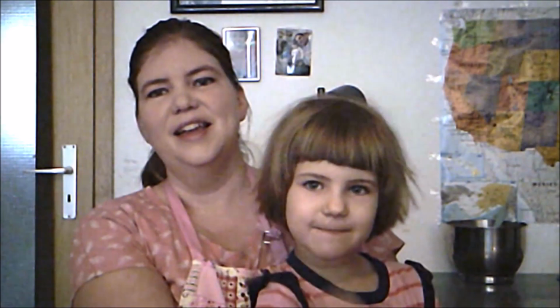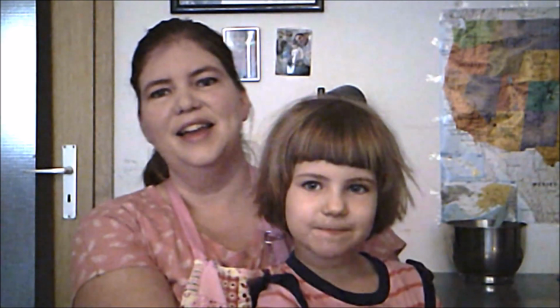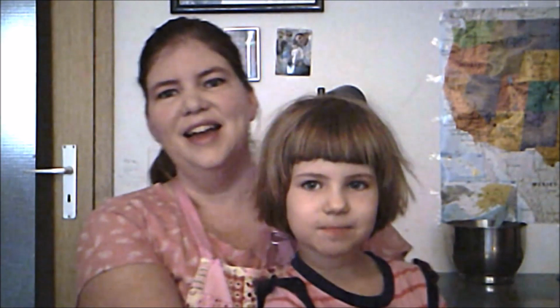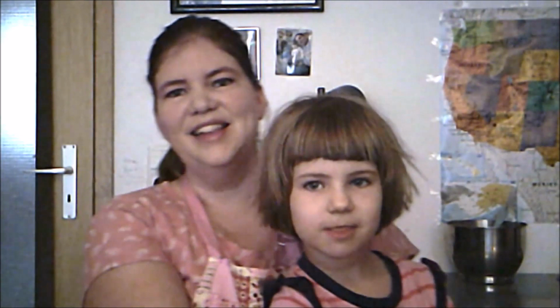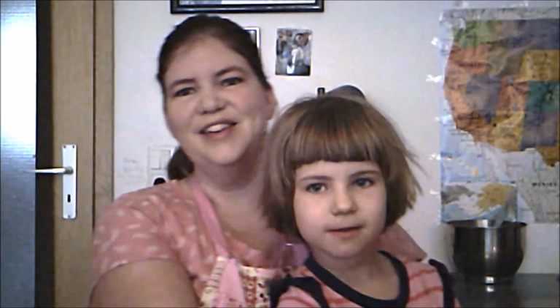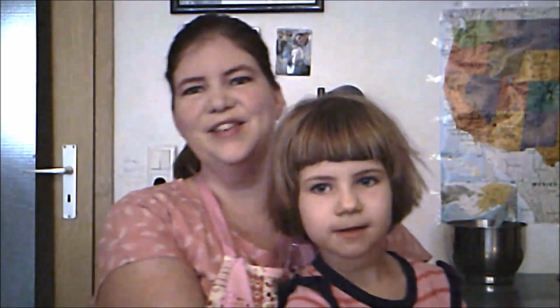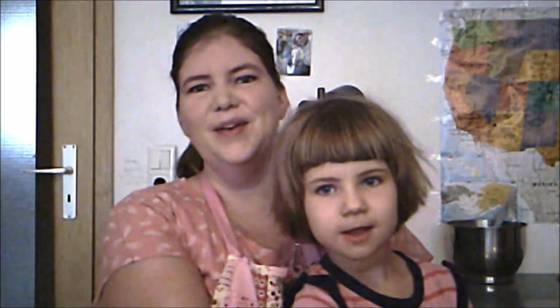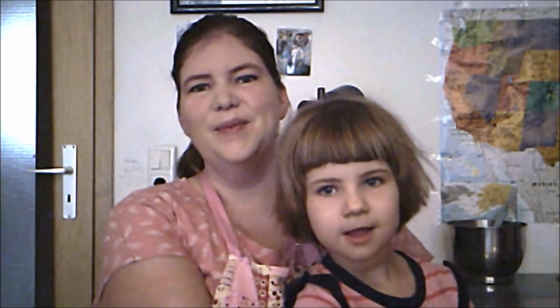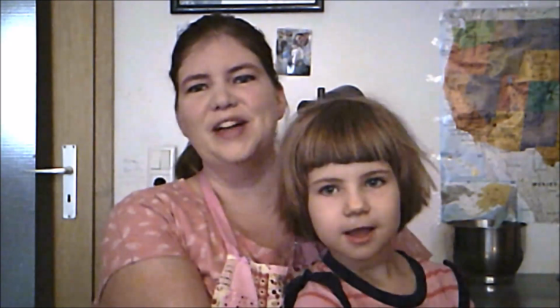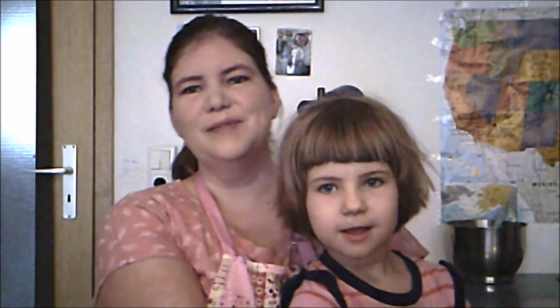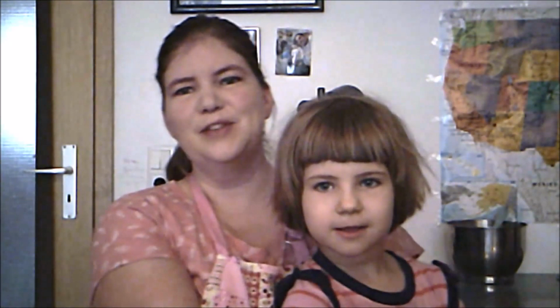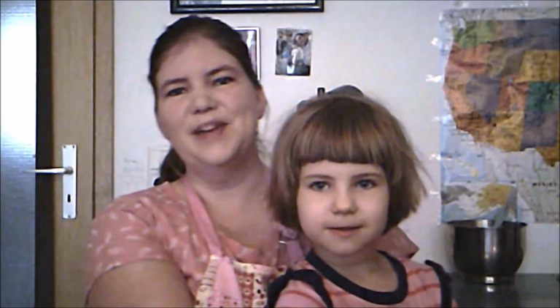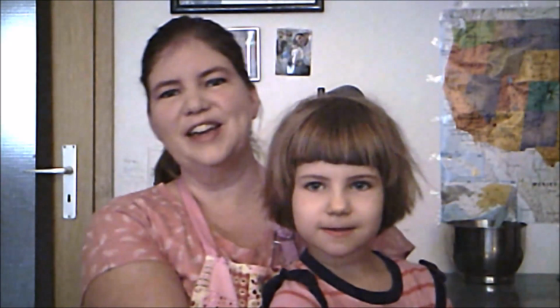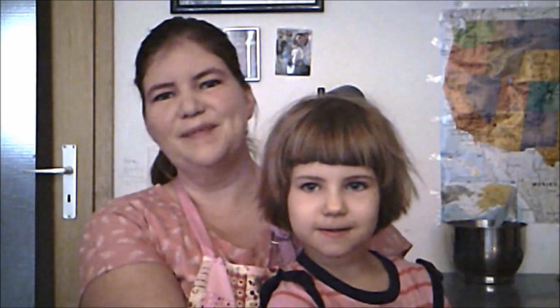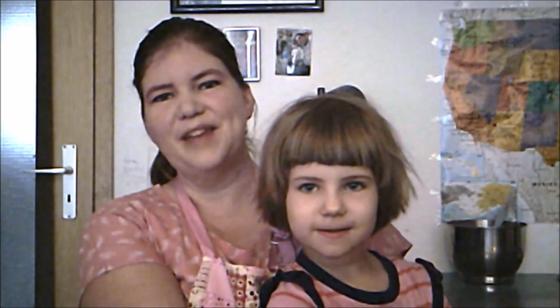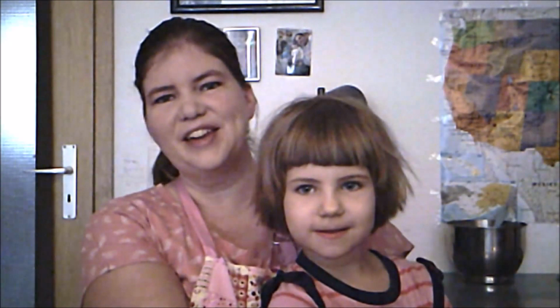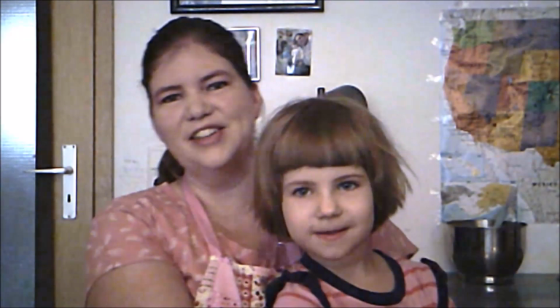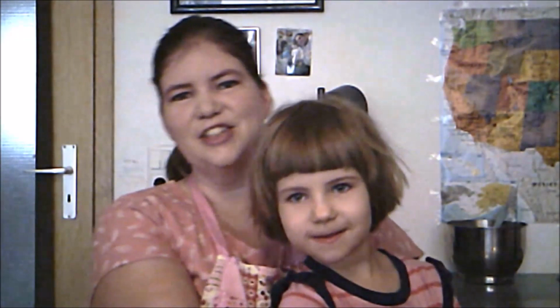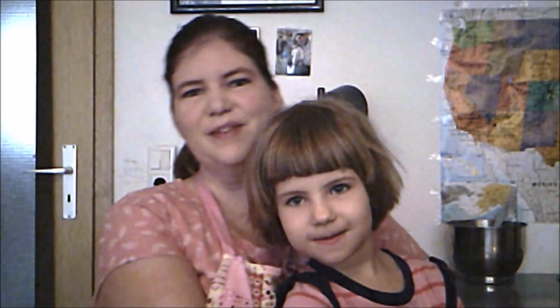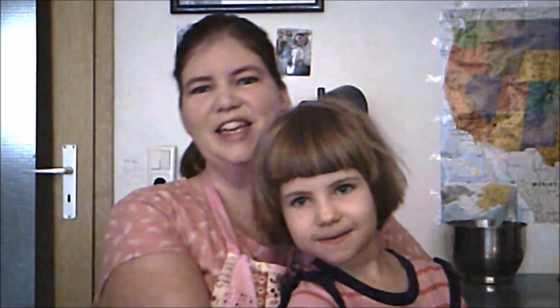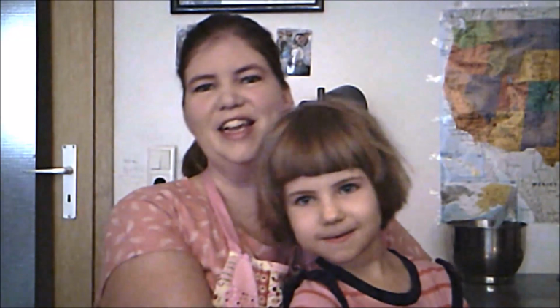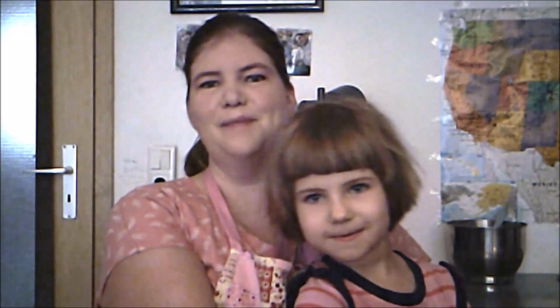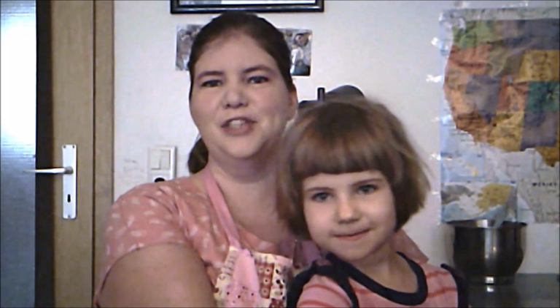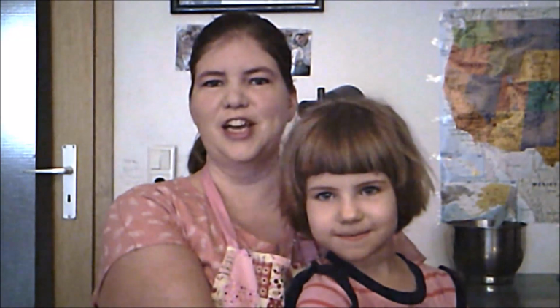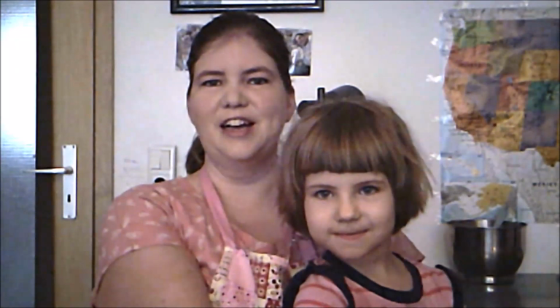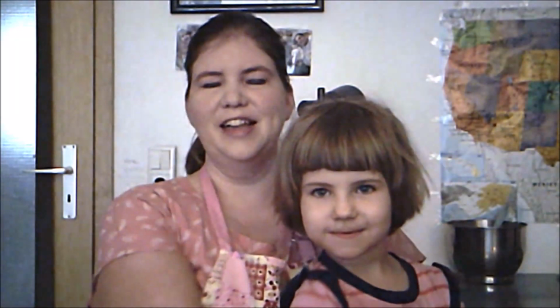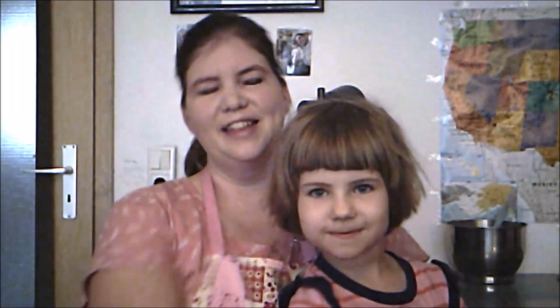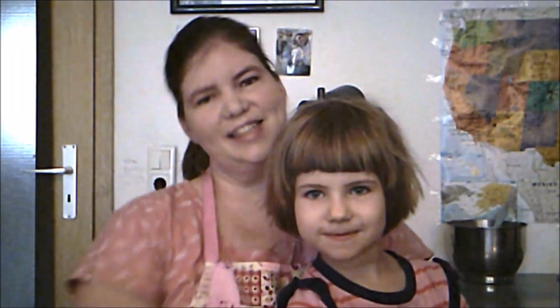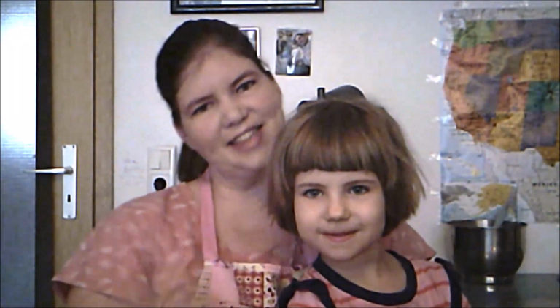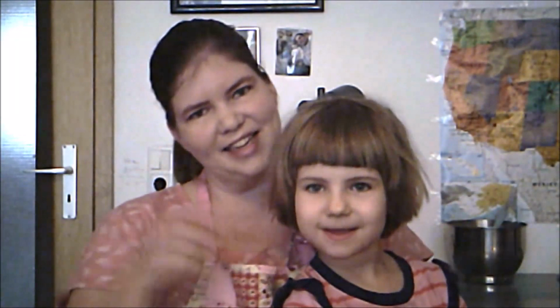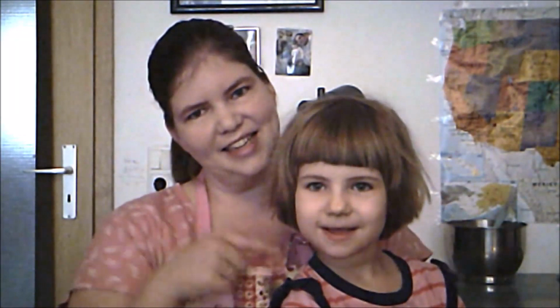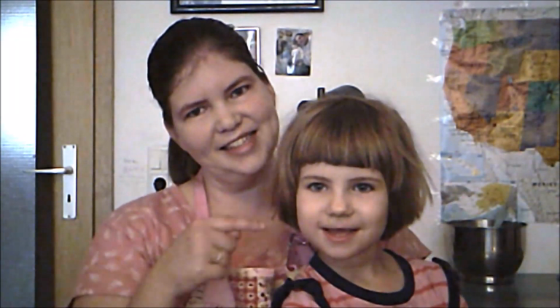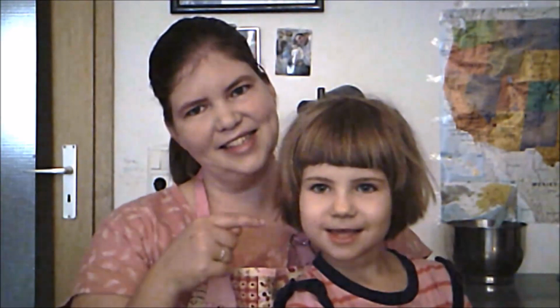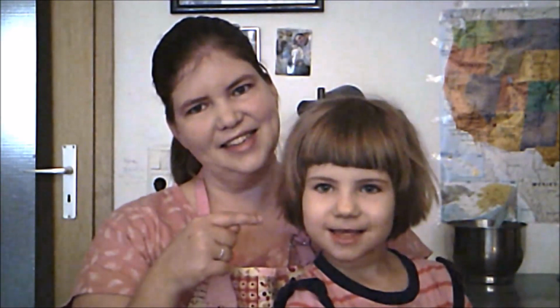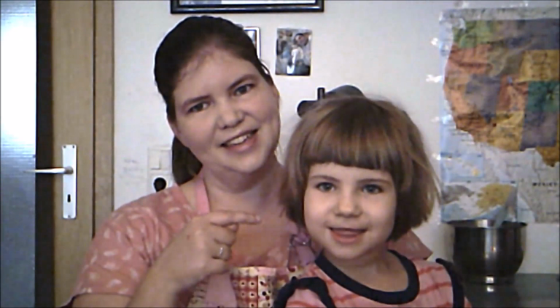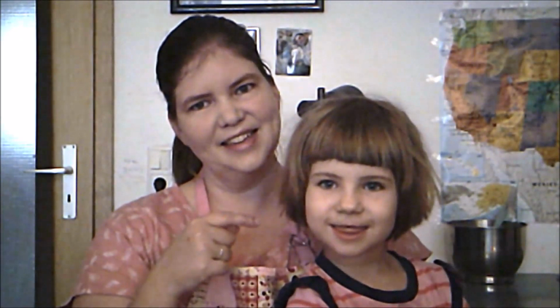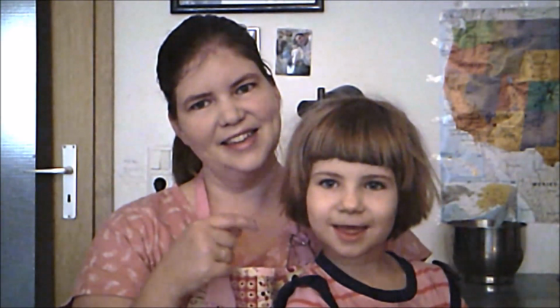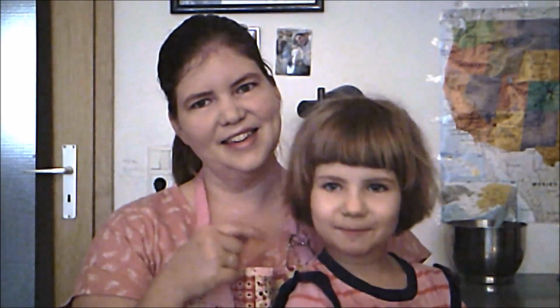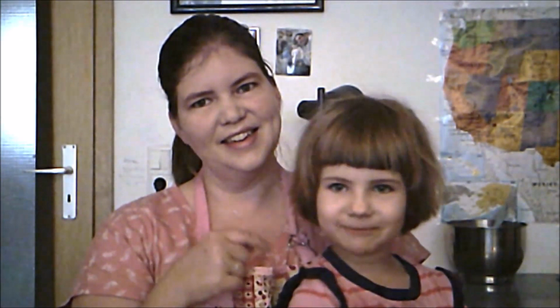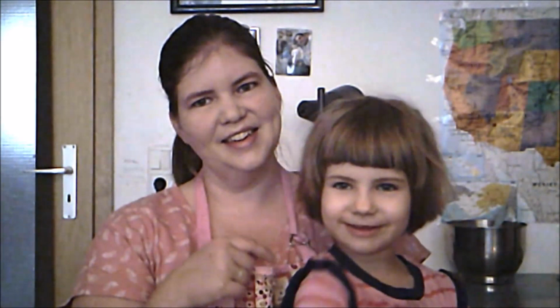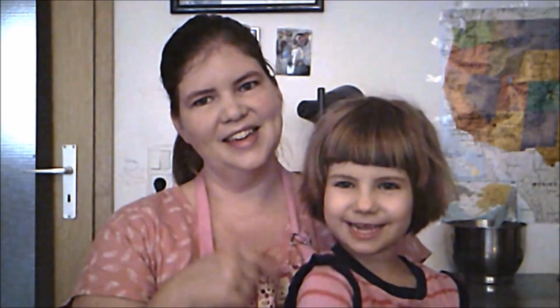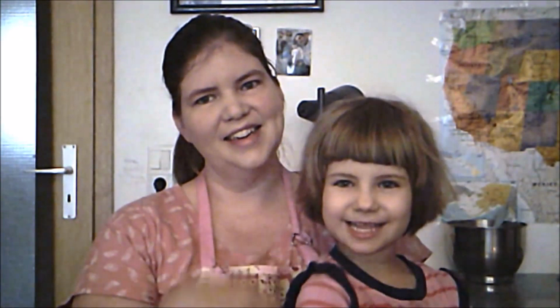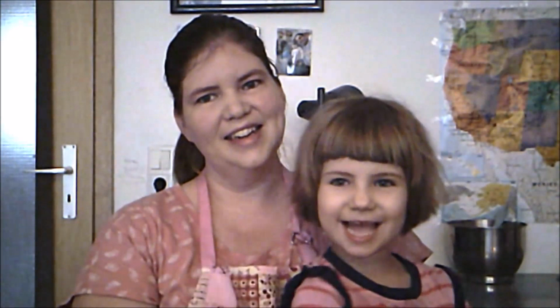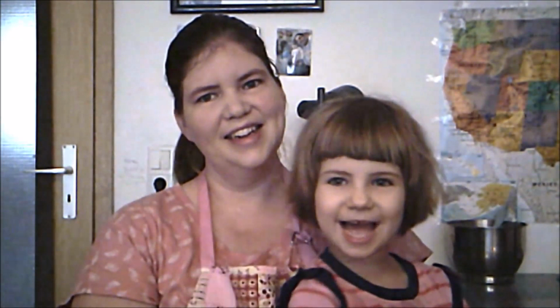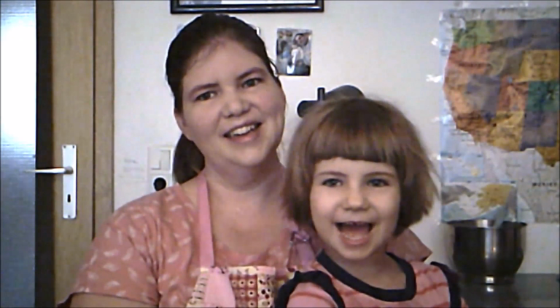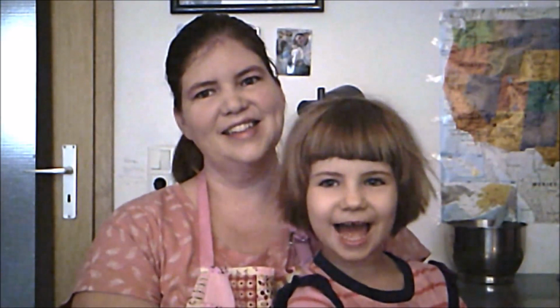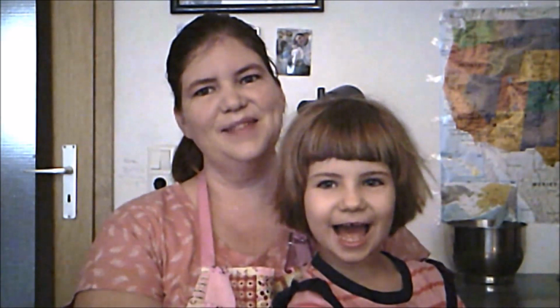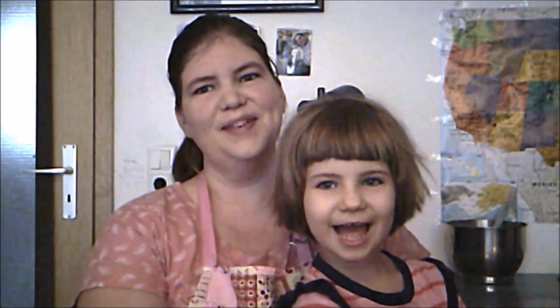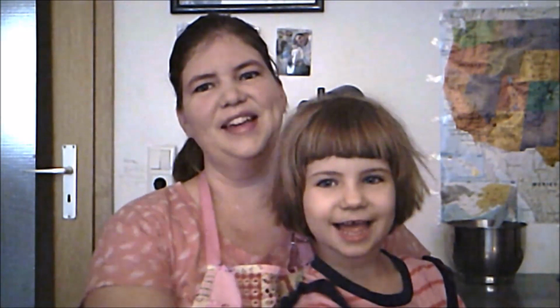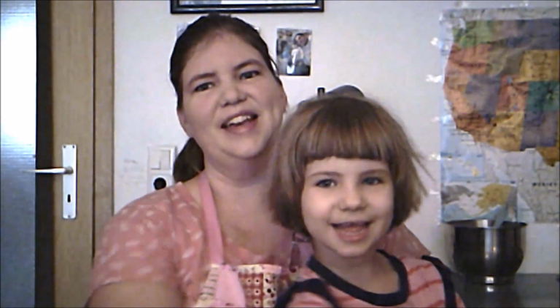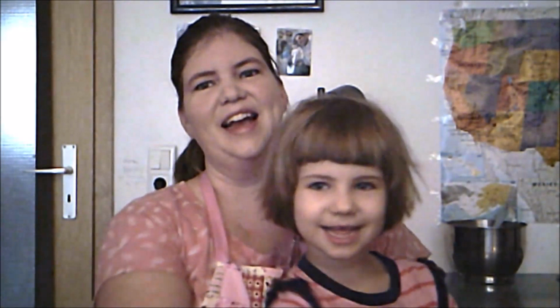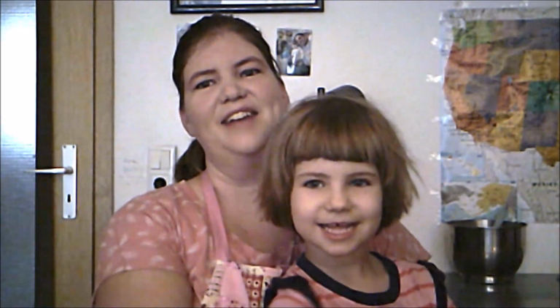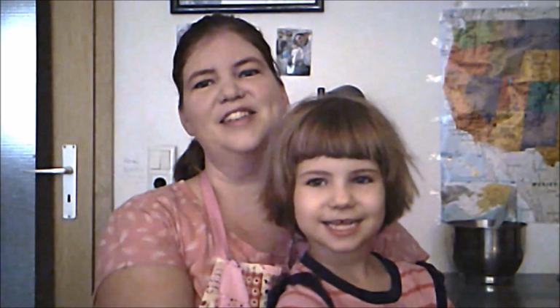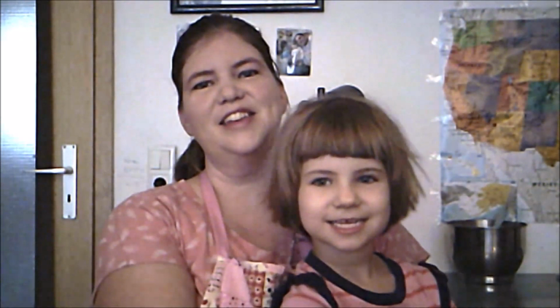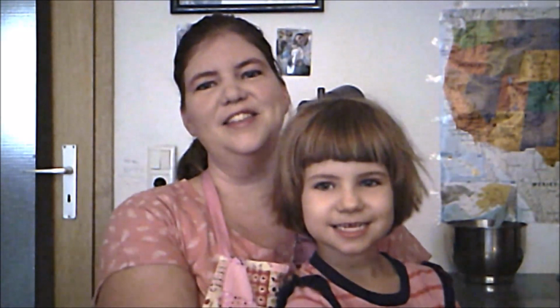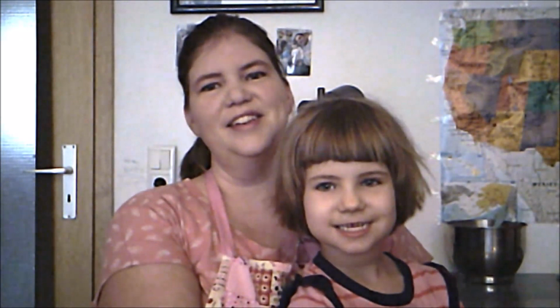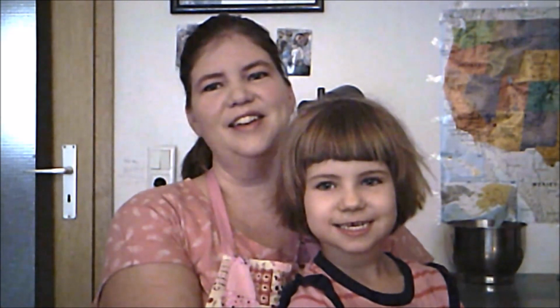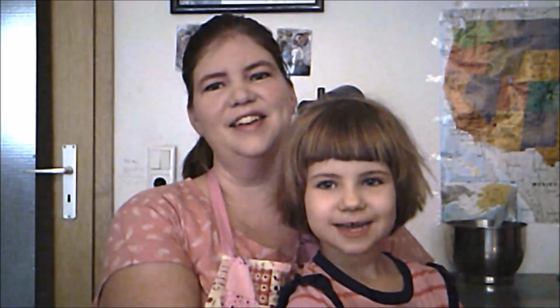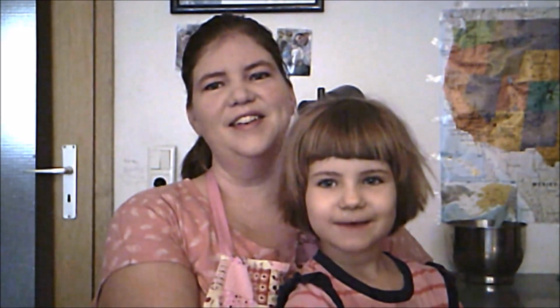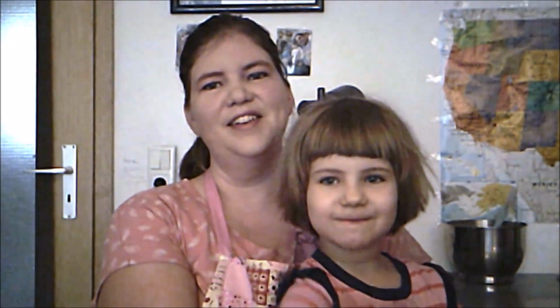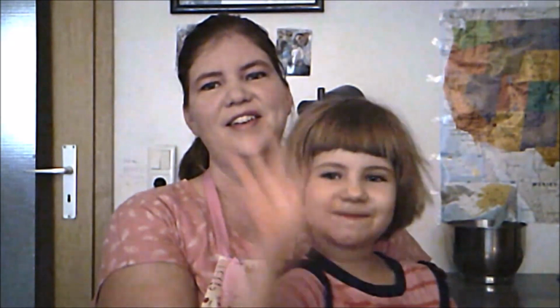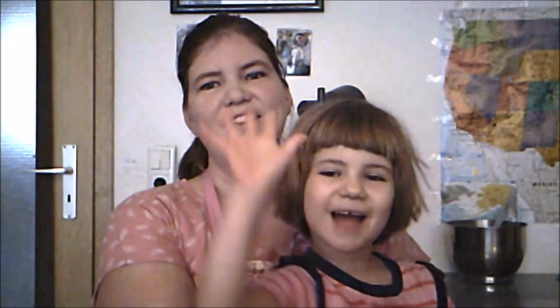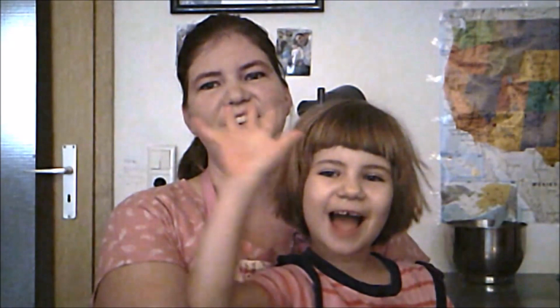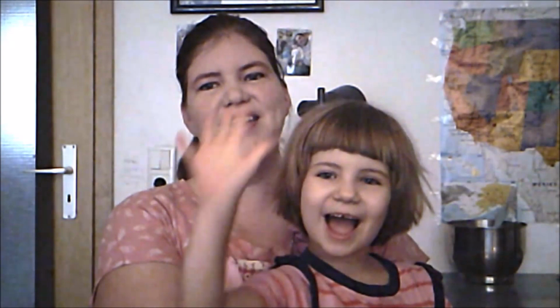Hello, welcome to American Baker in Germany. I'm Michelle and this is Sabrina. How old are you? Five.